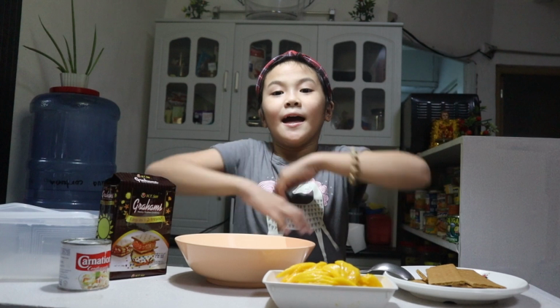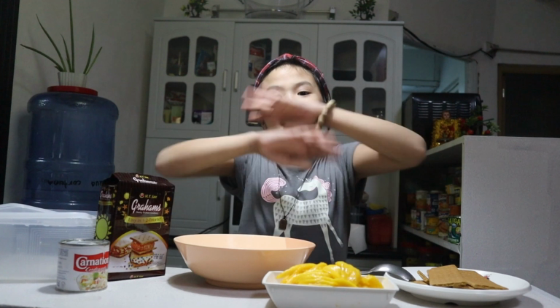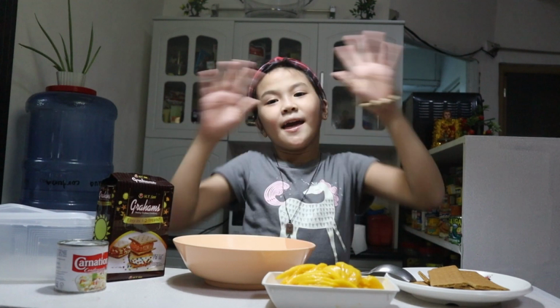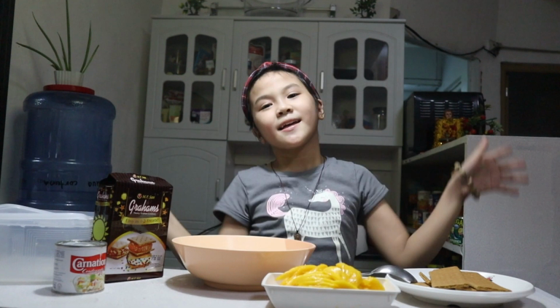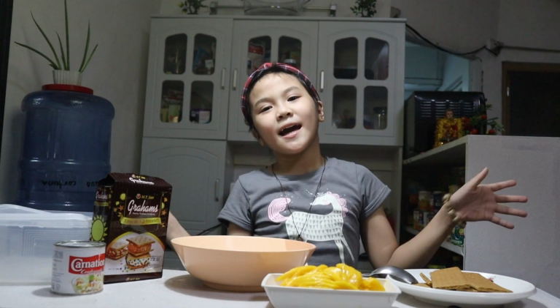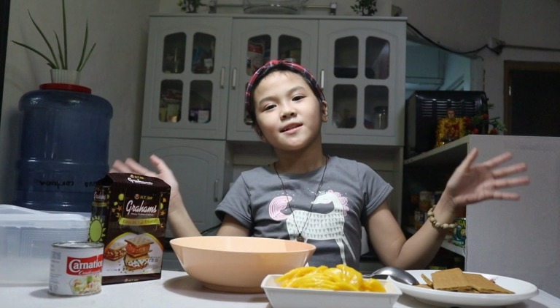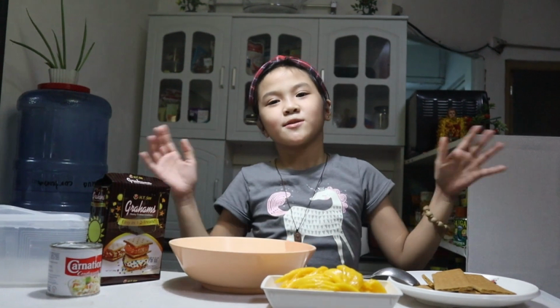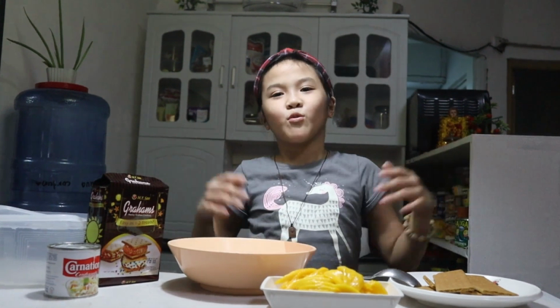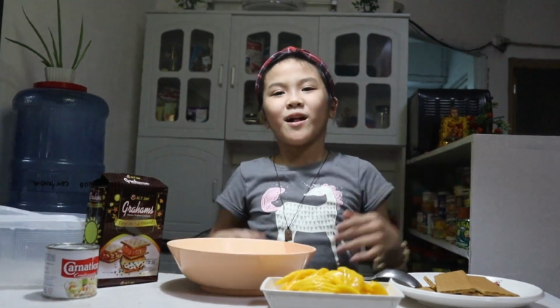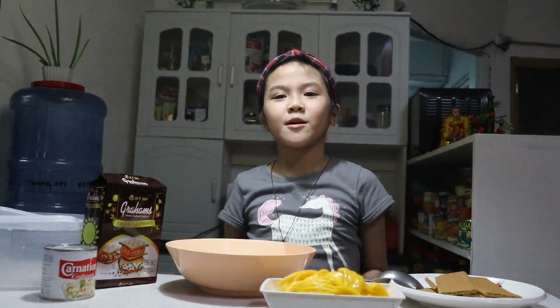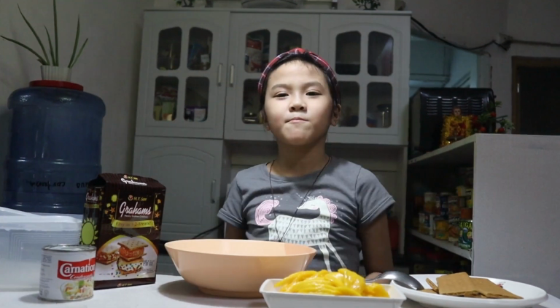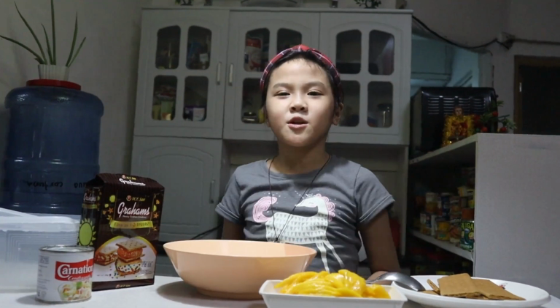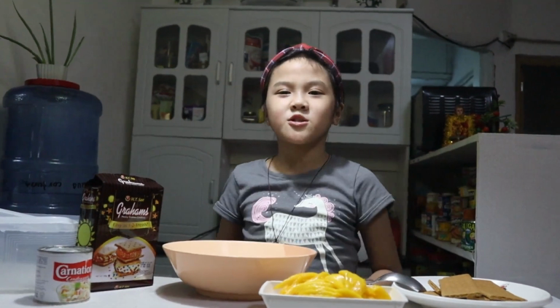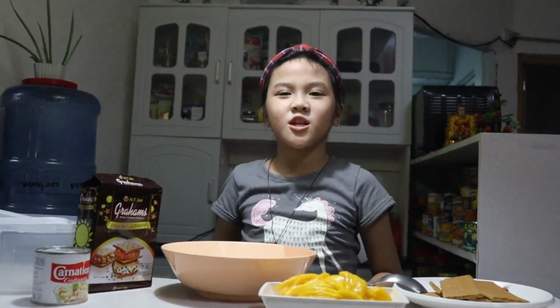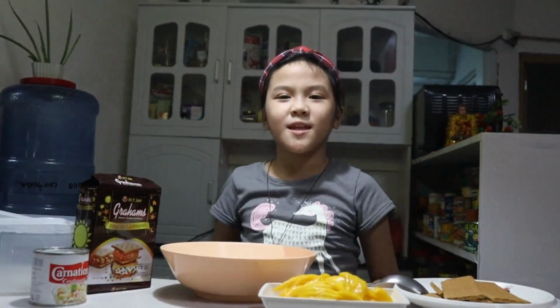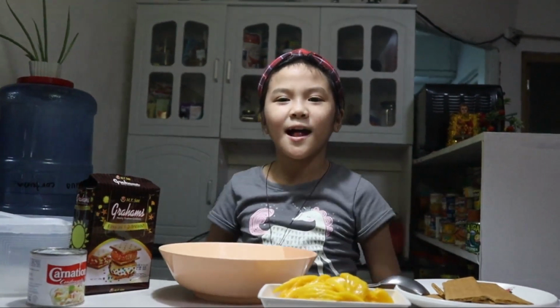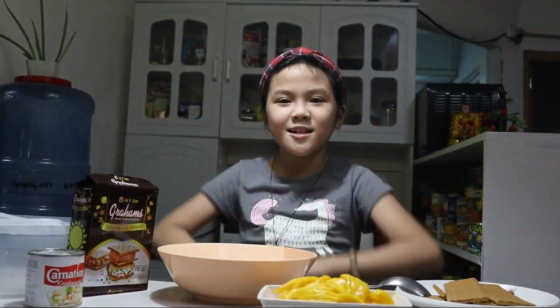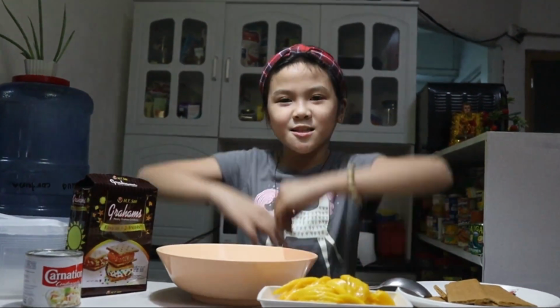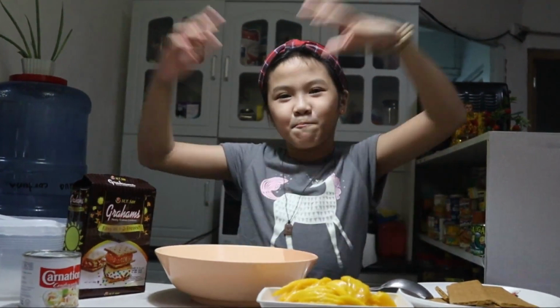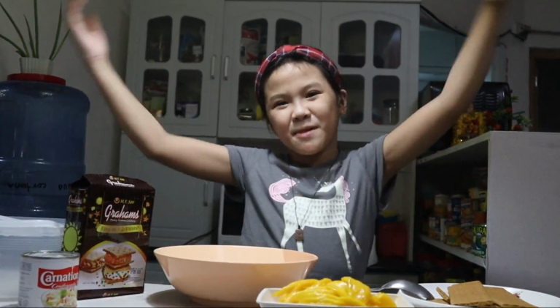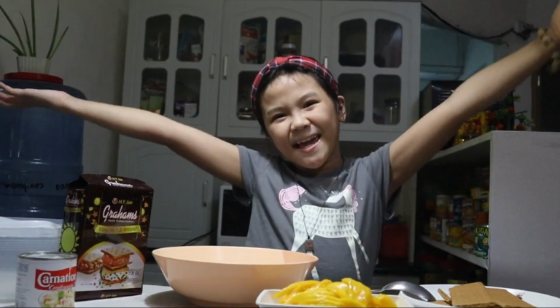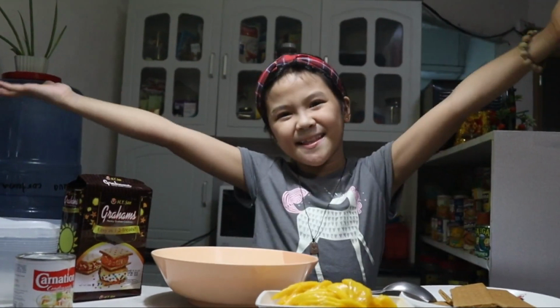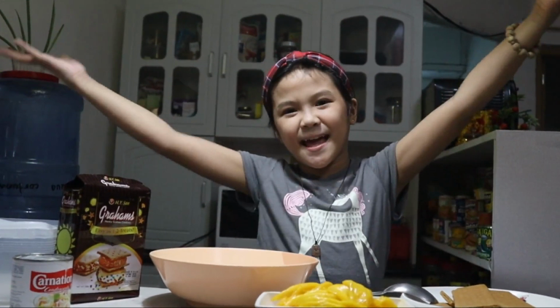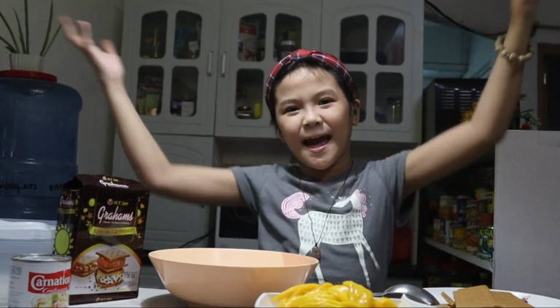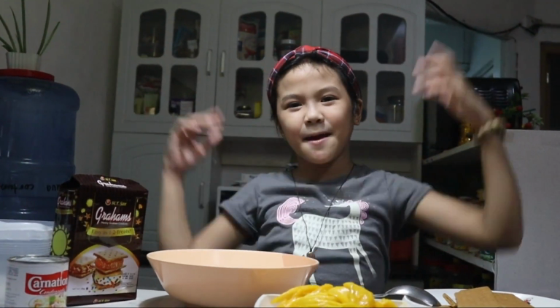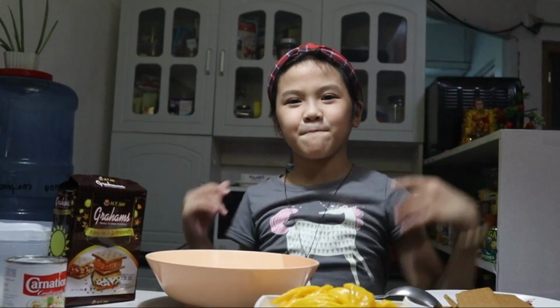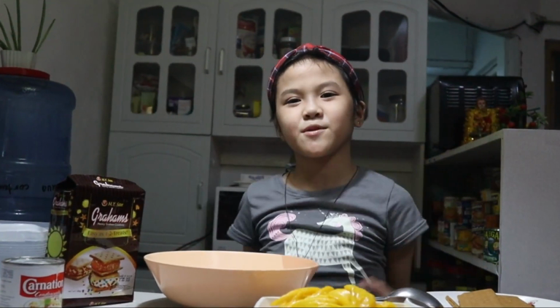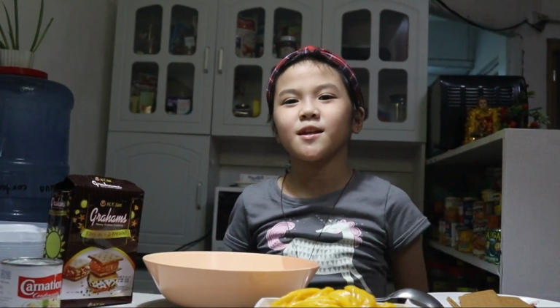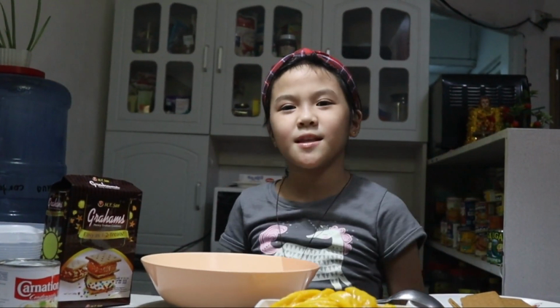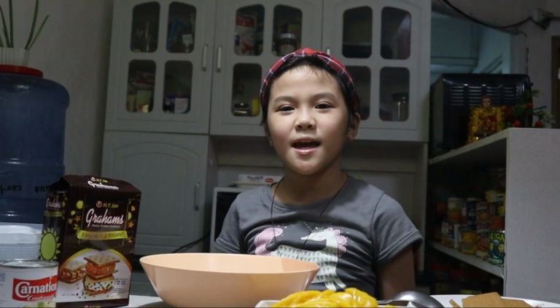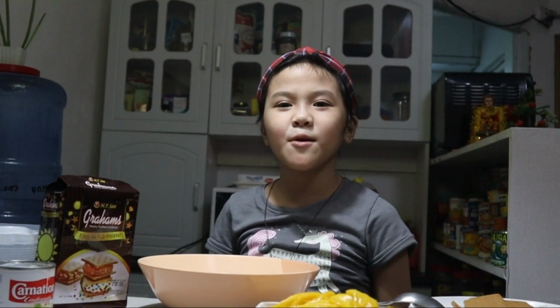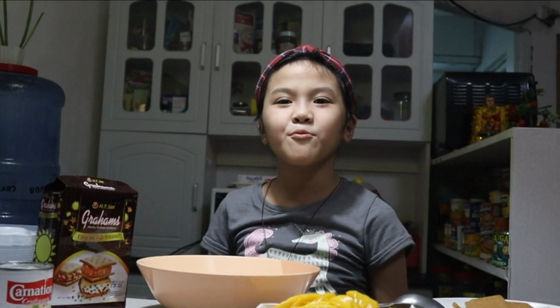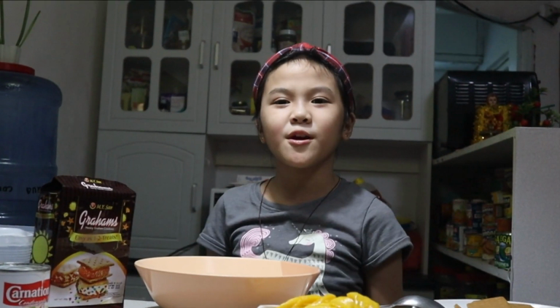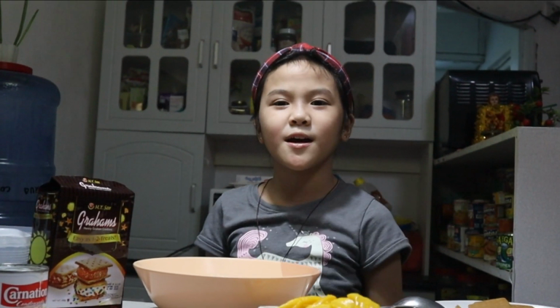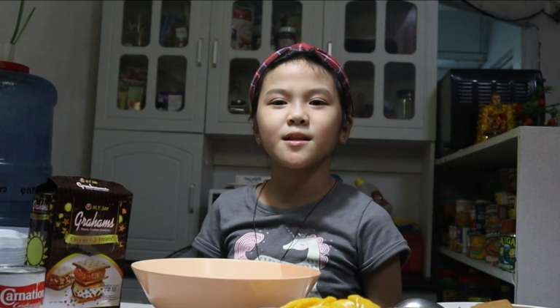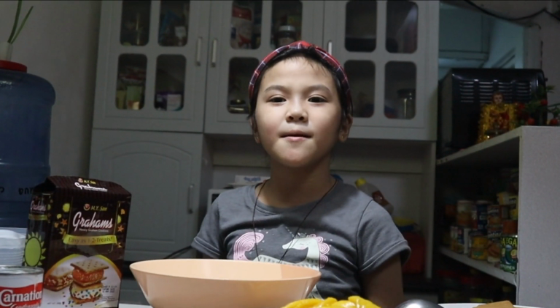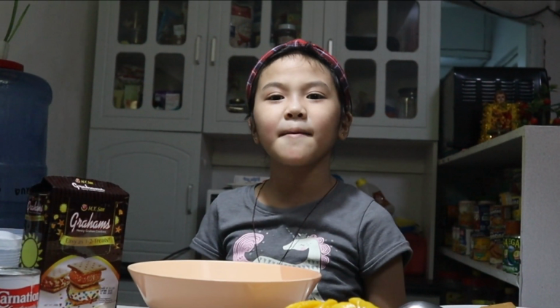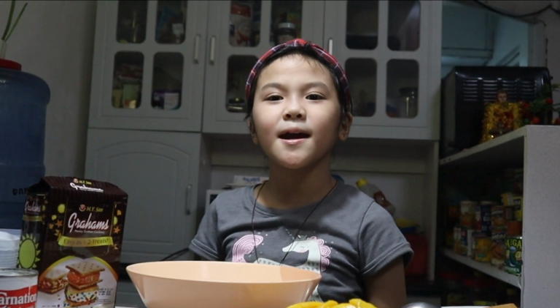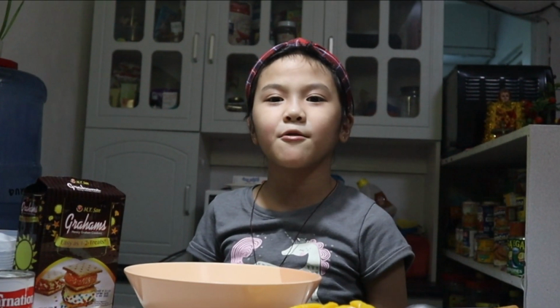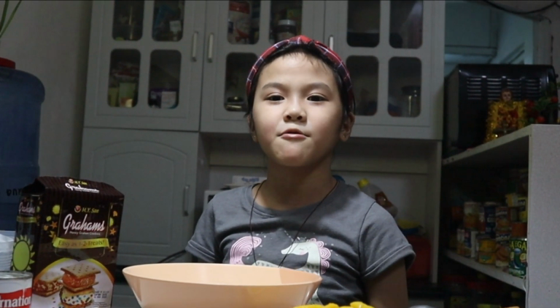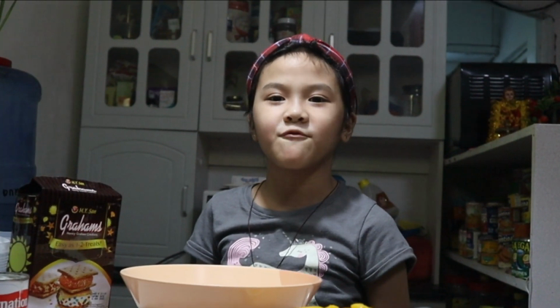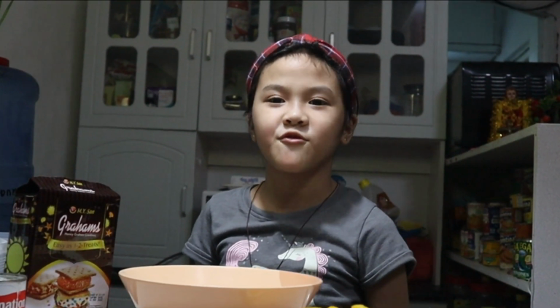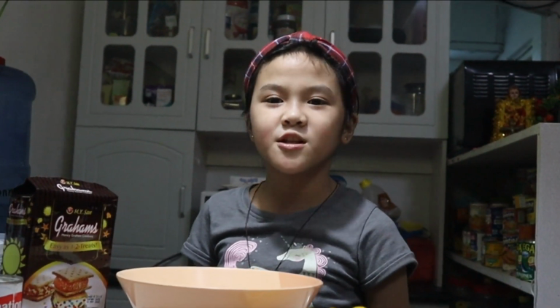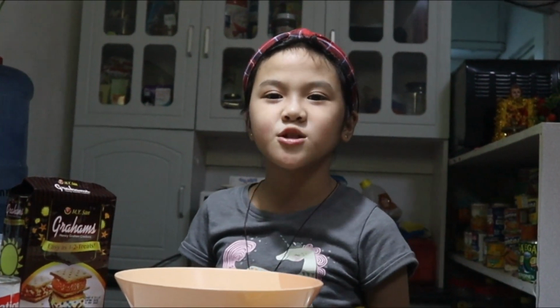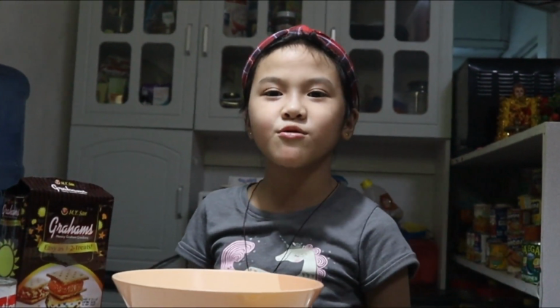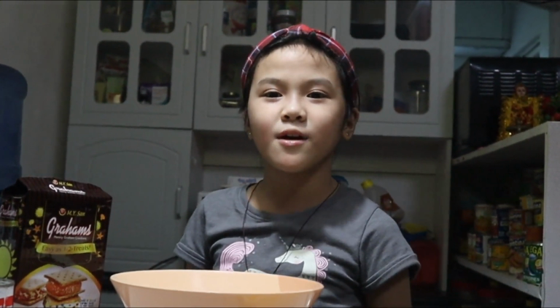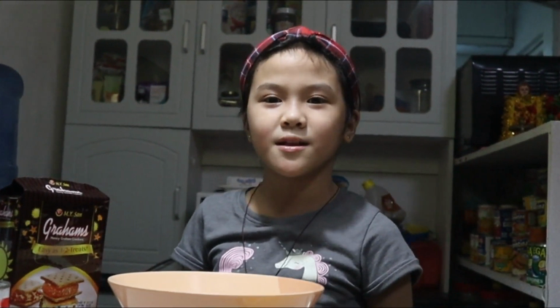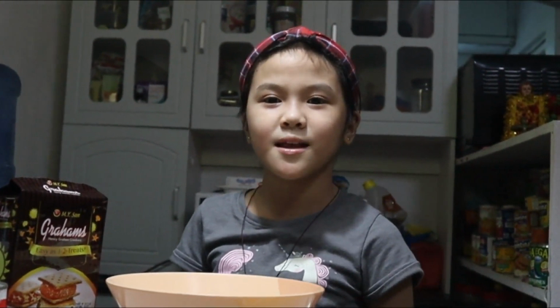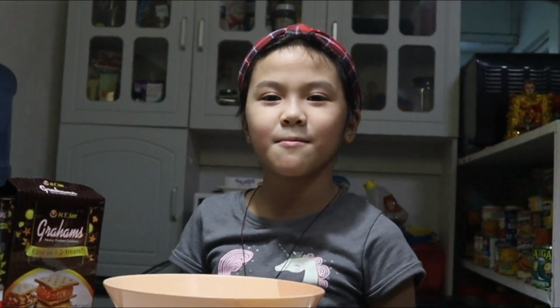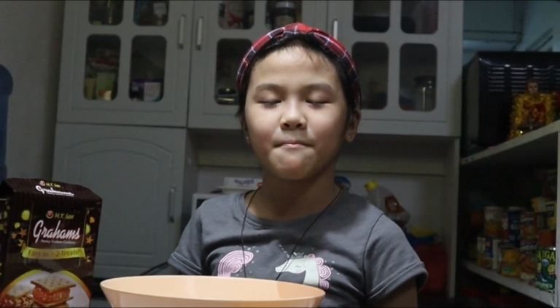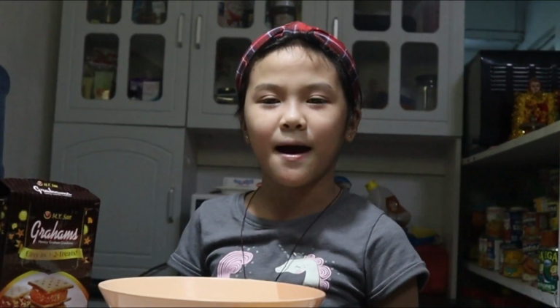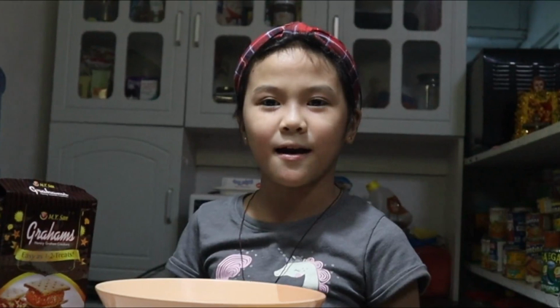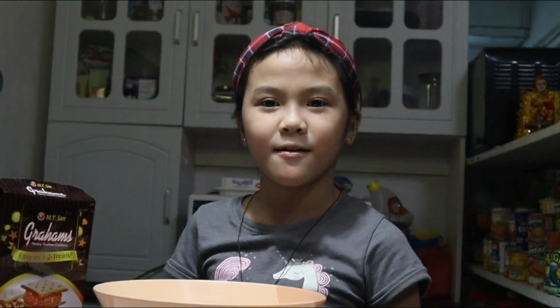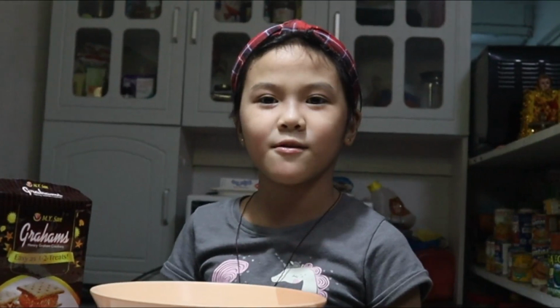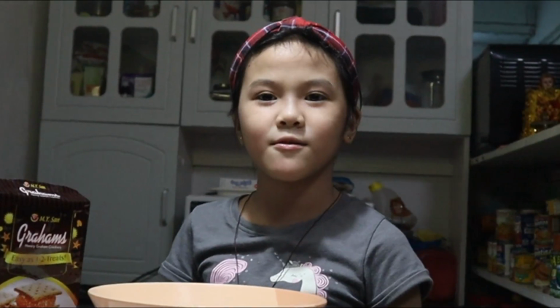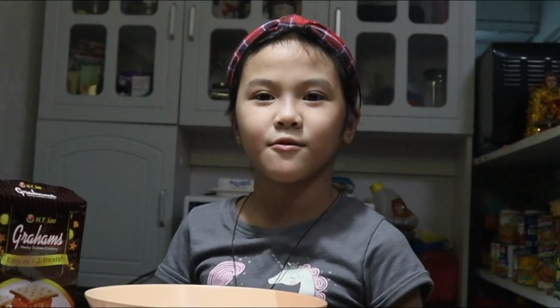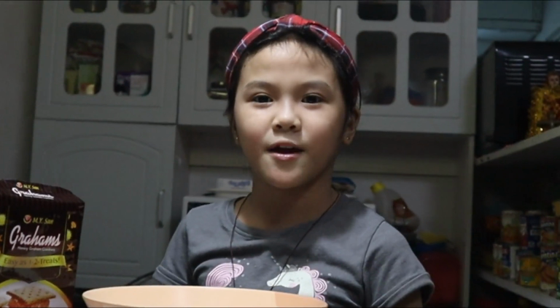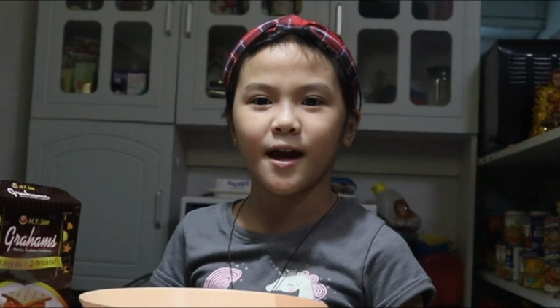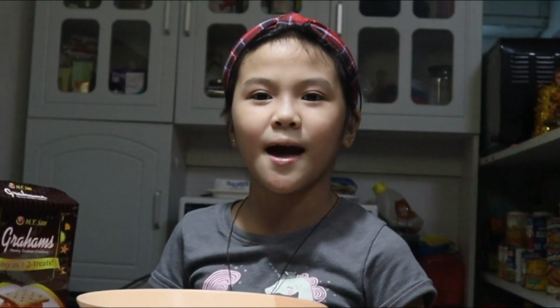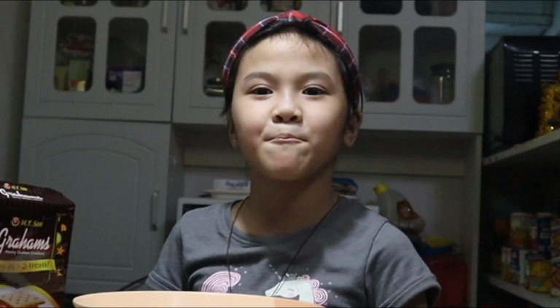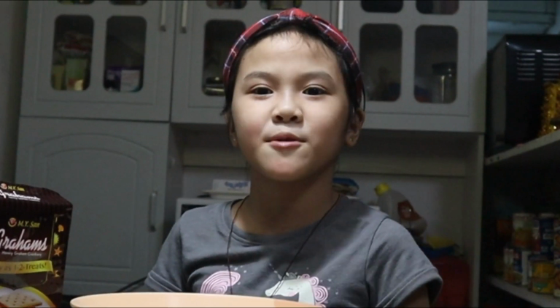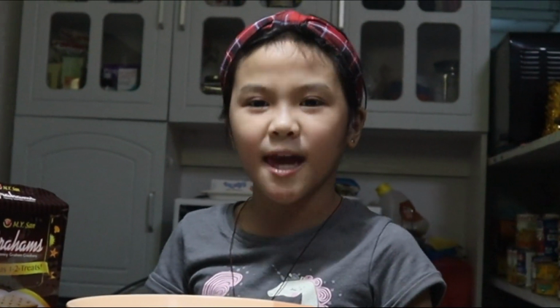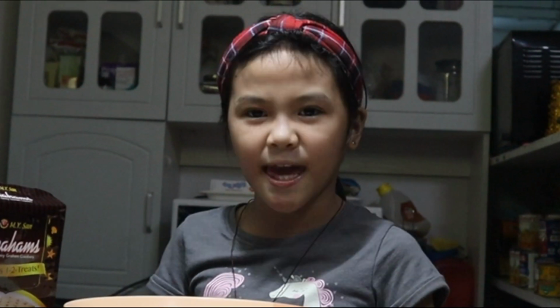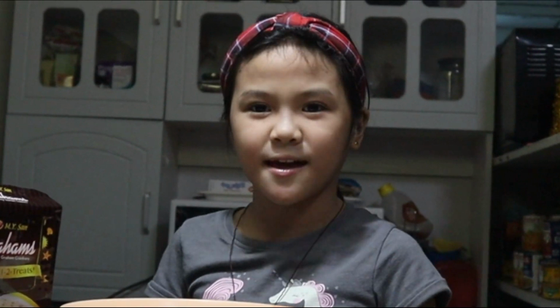Hey guys, welcome to Janelle's Playtime! Today we're gonna make a refrigerated mango graham cake.